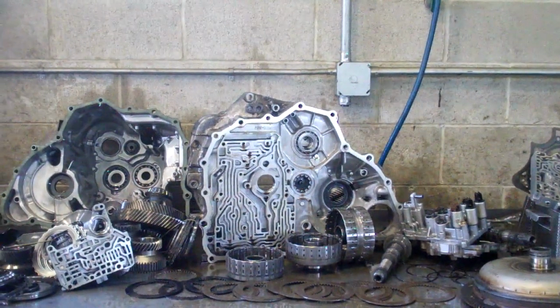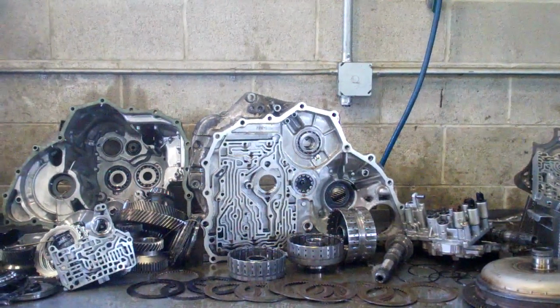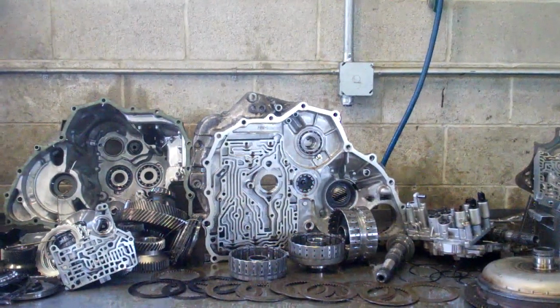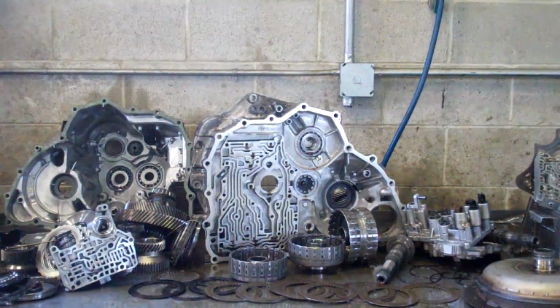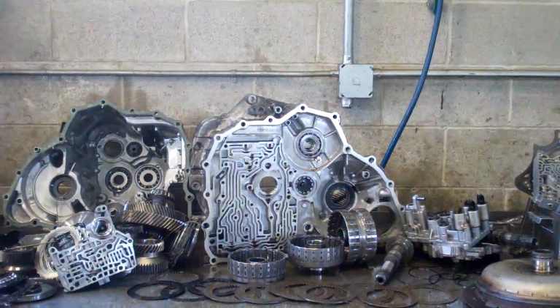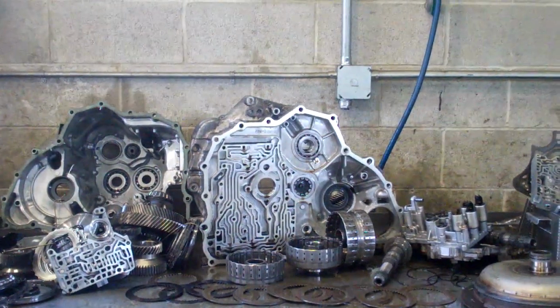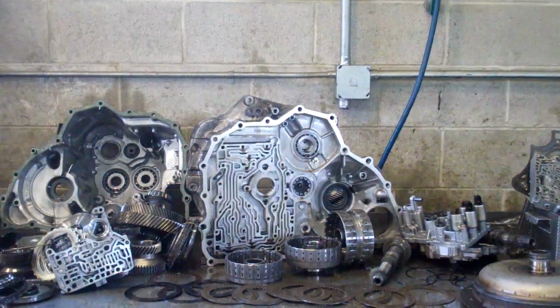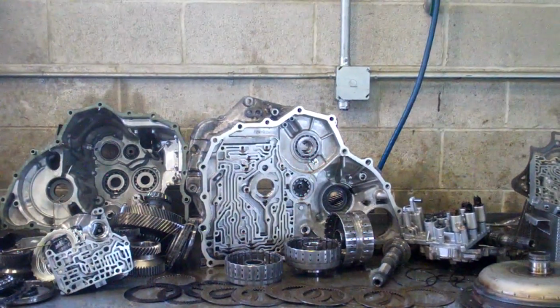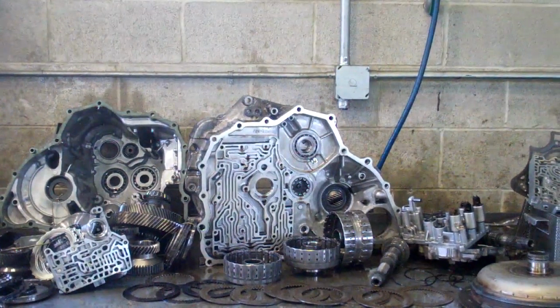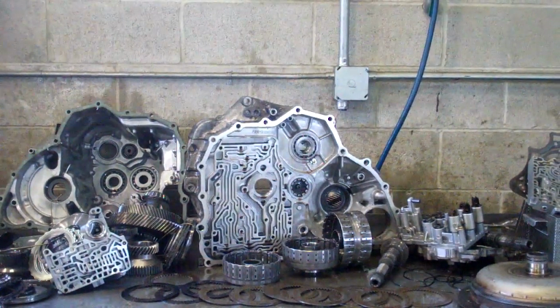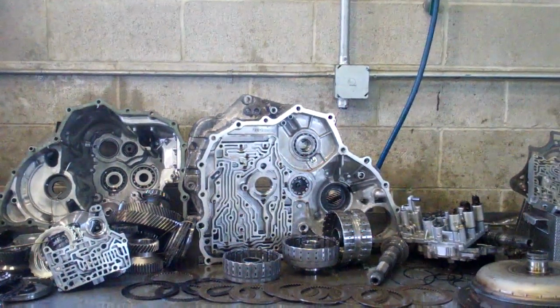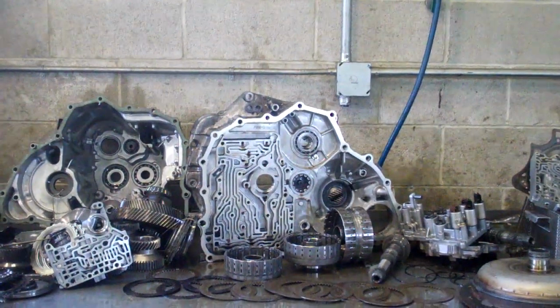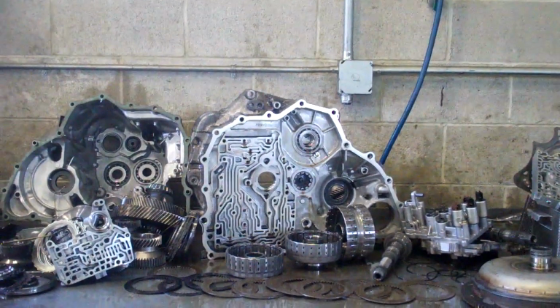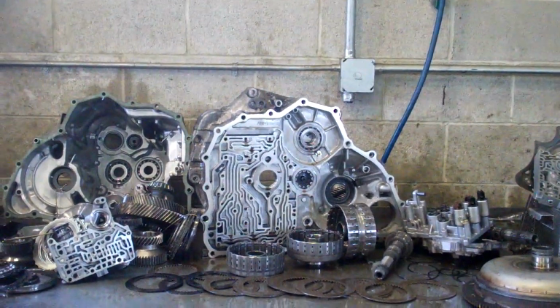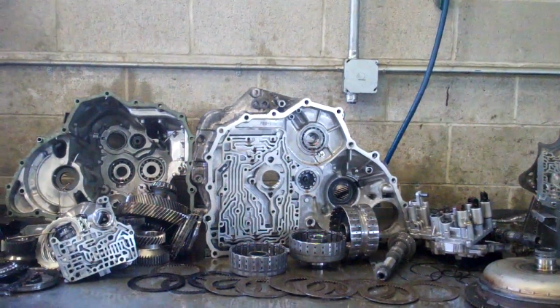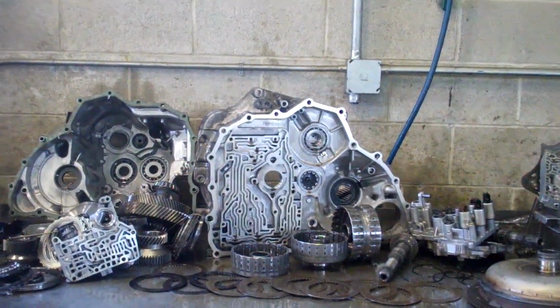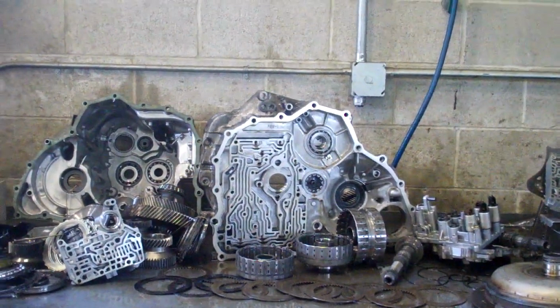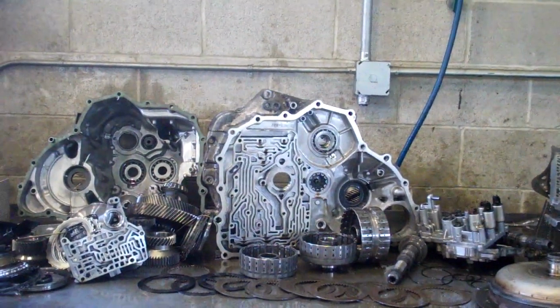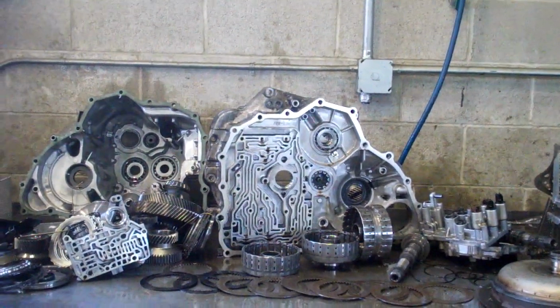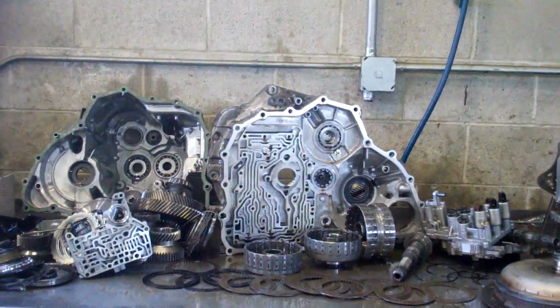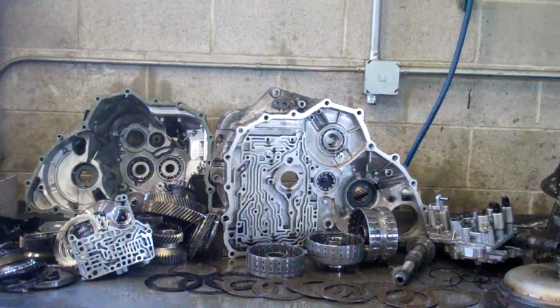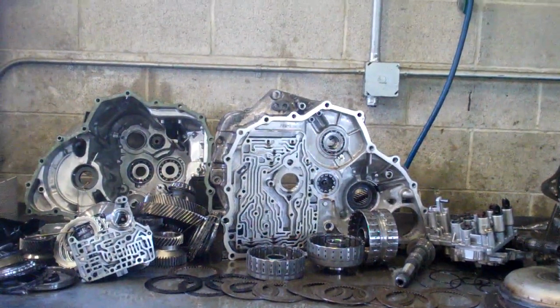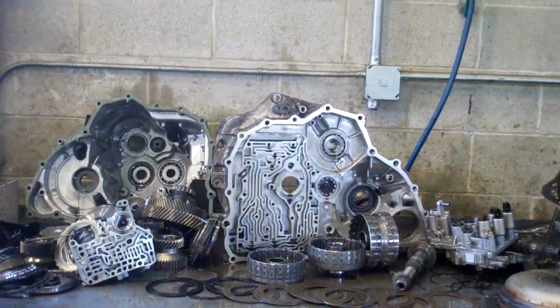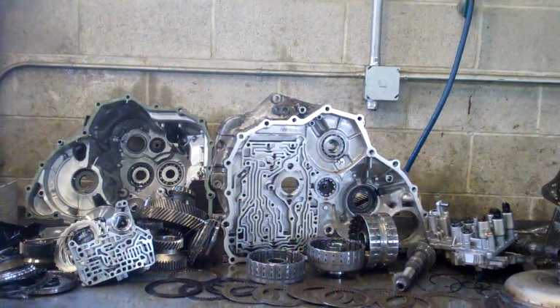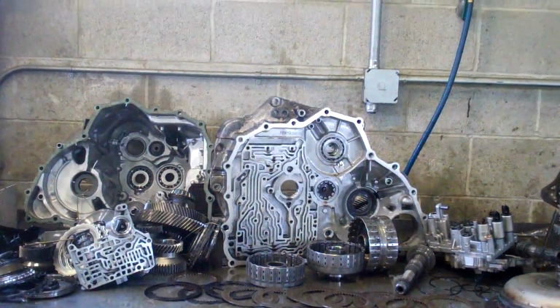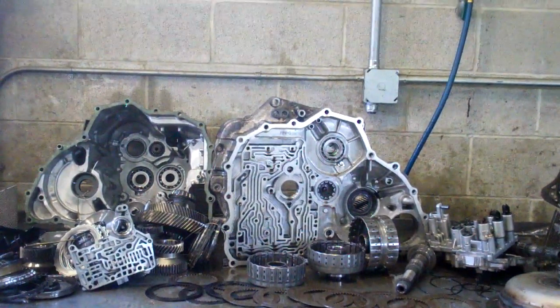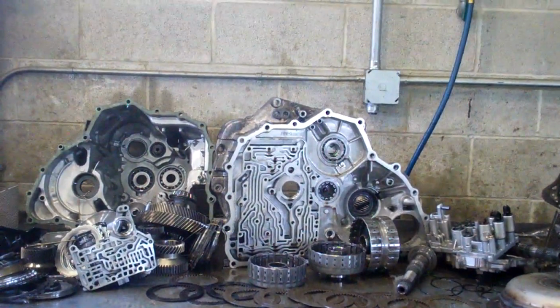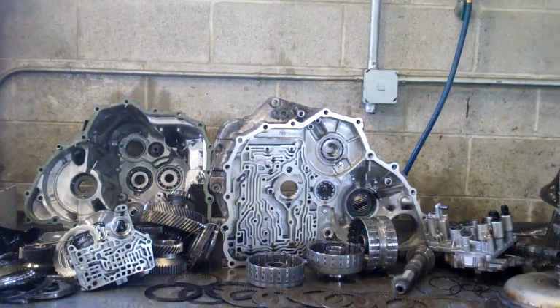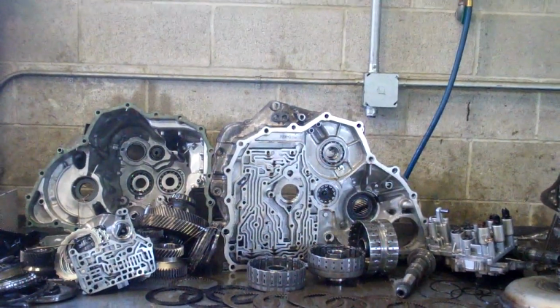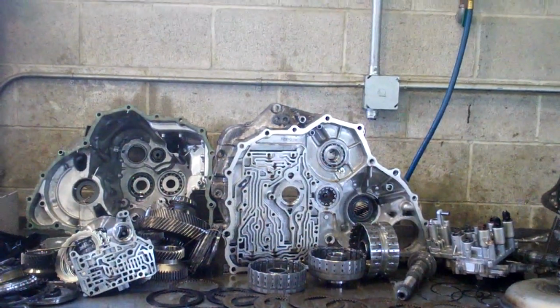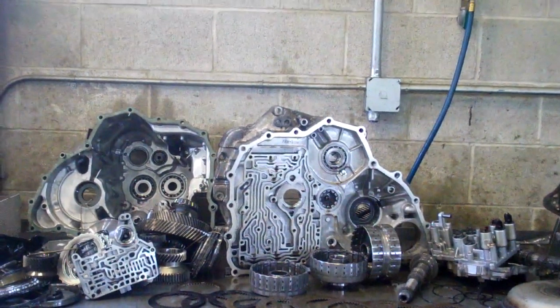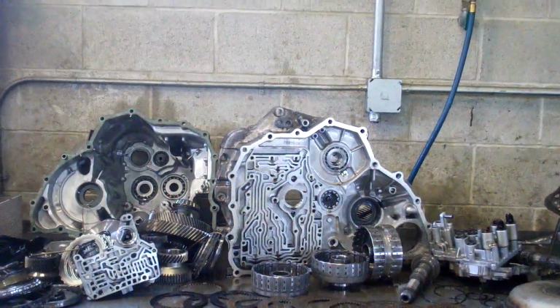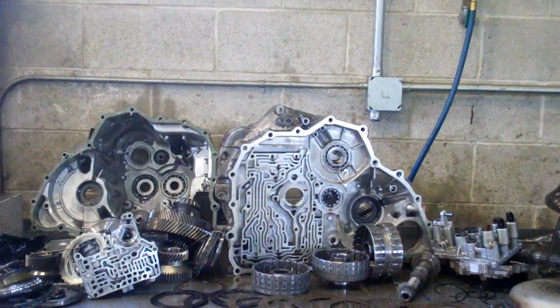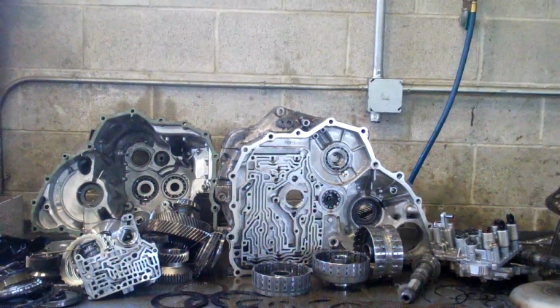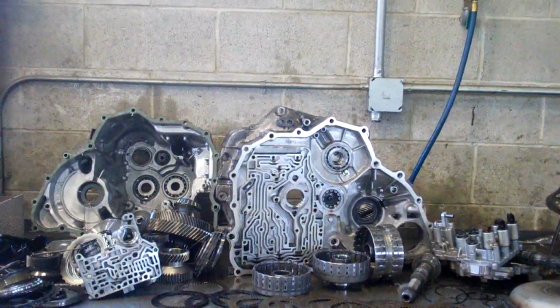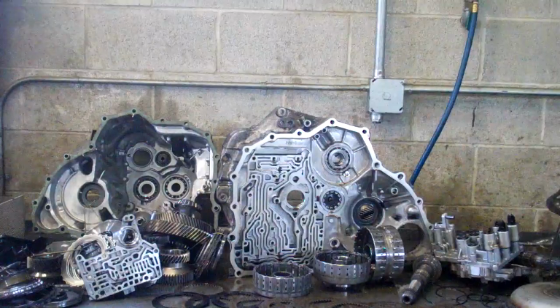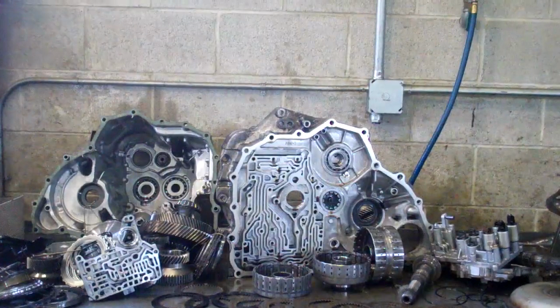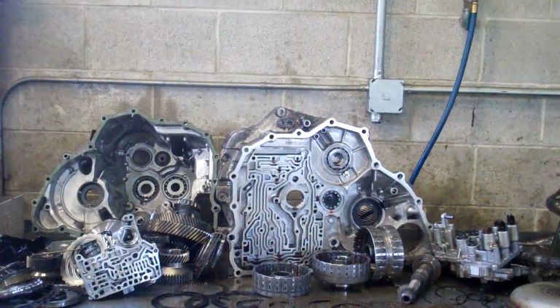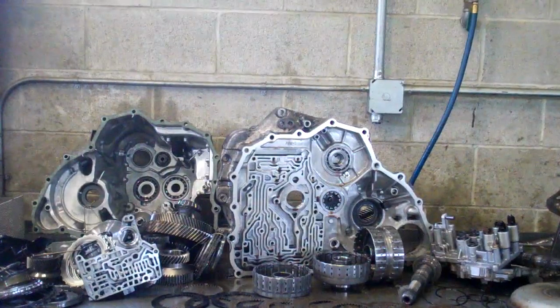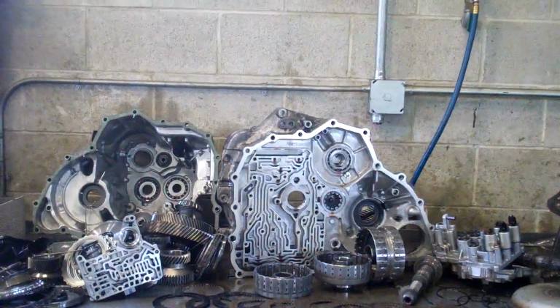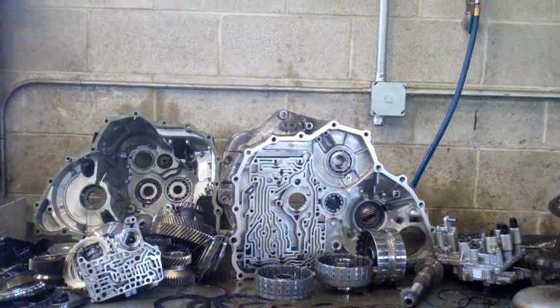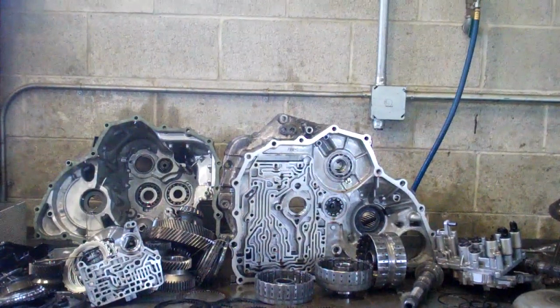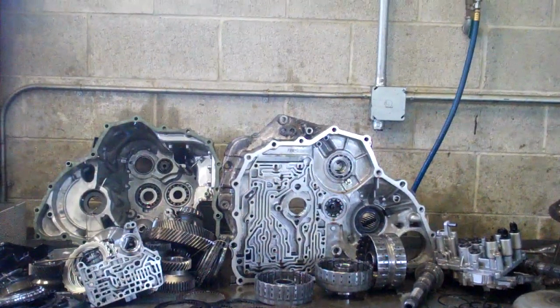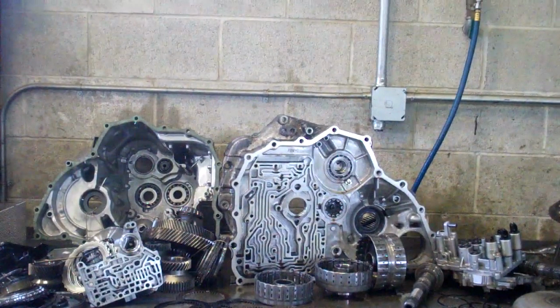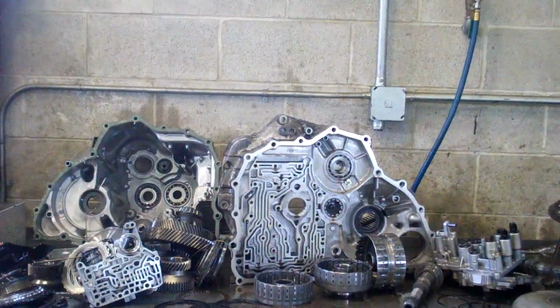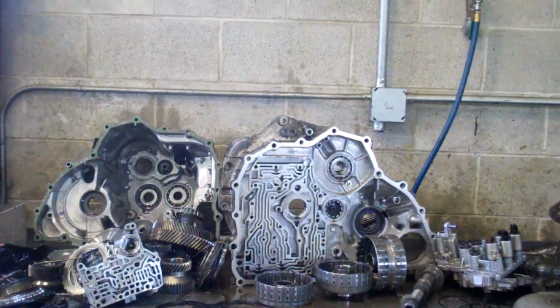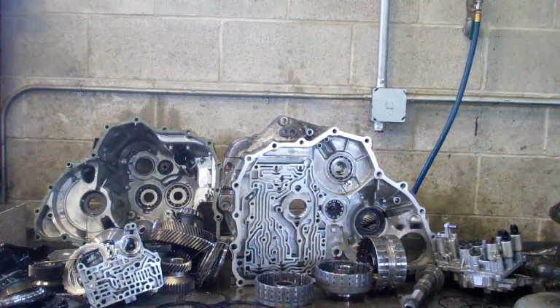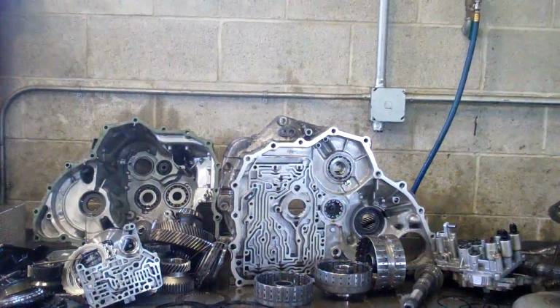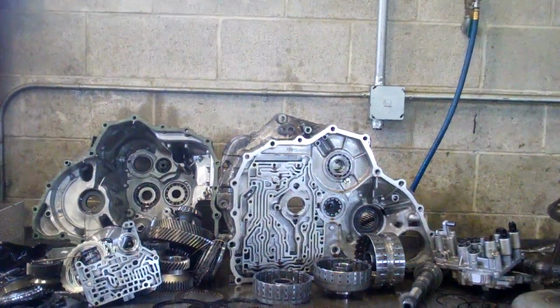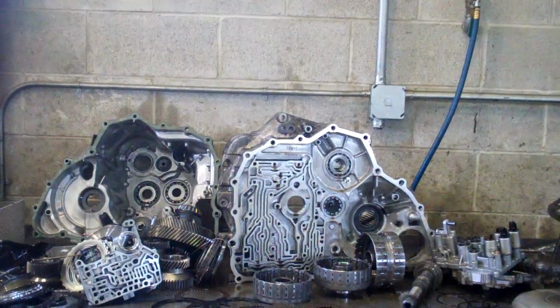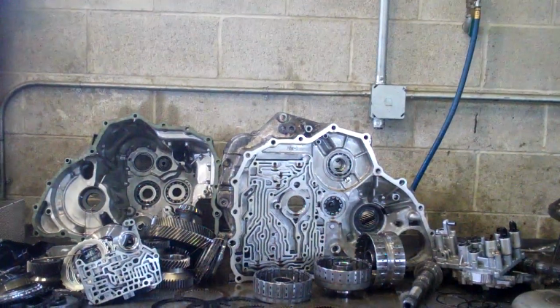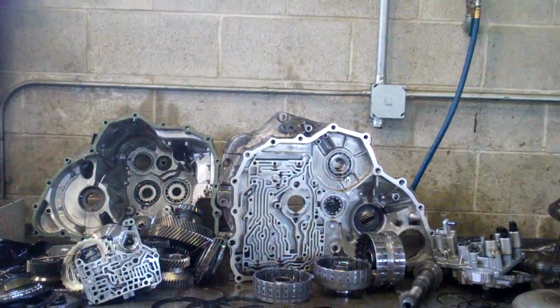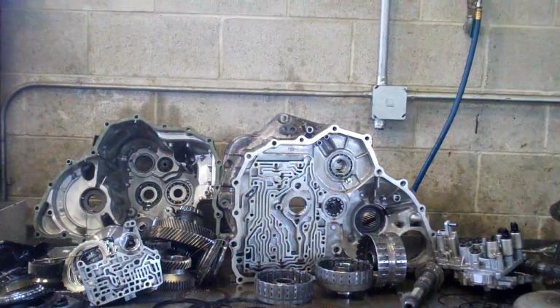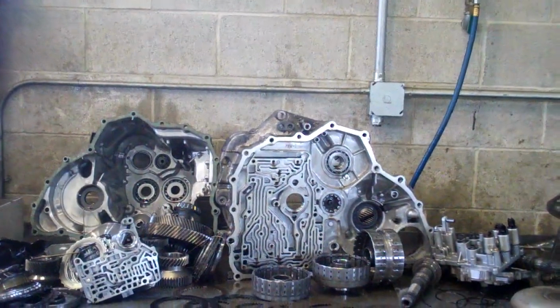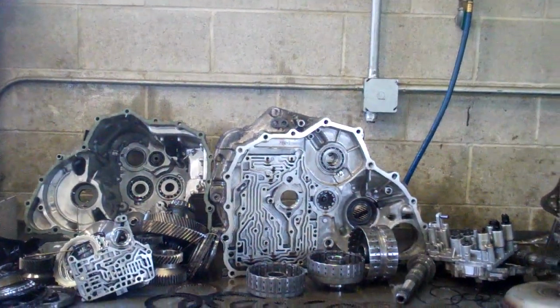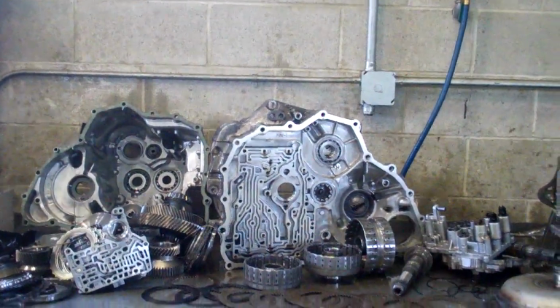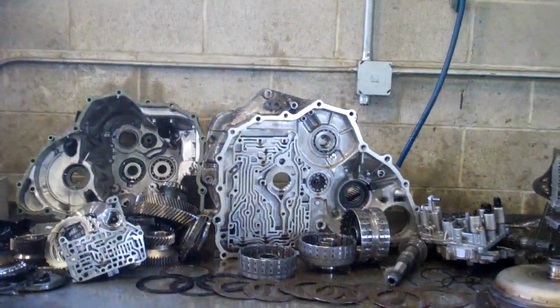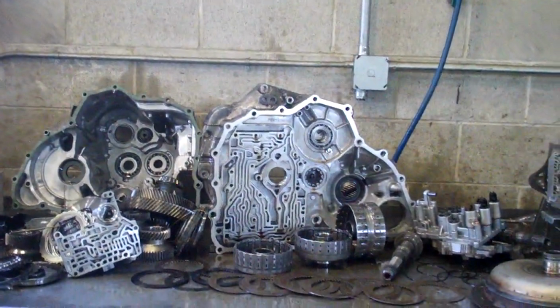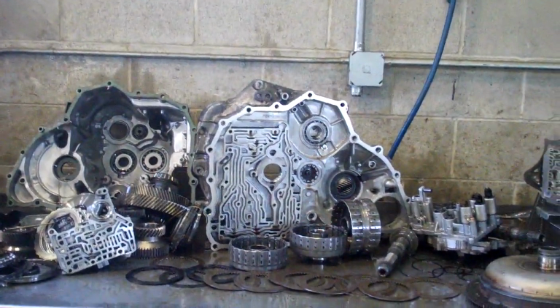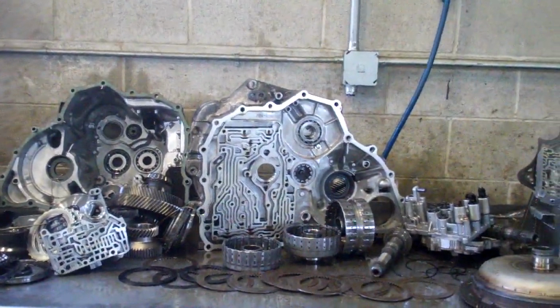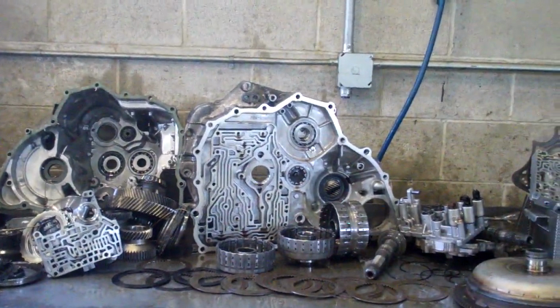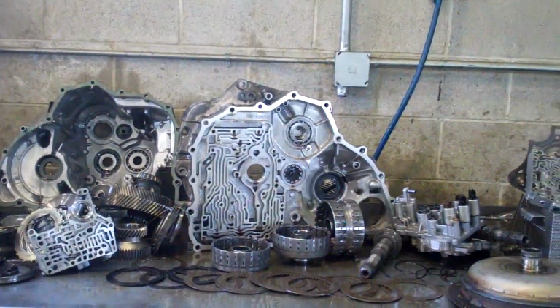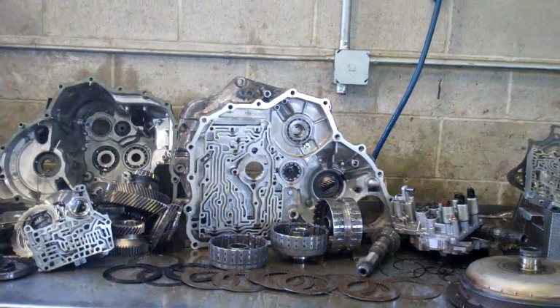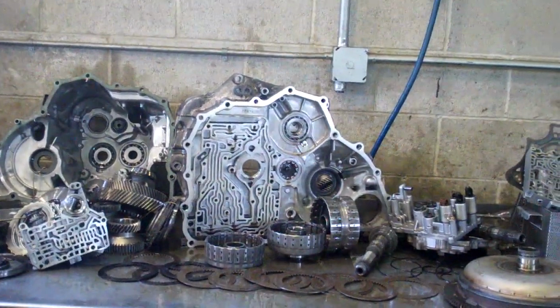All right, Utah Yamas, here's your 2005 Honda Element transmission.